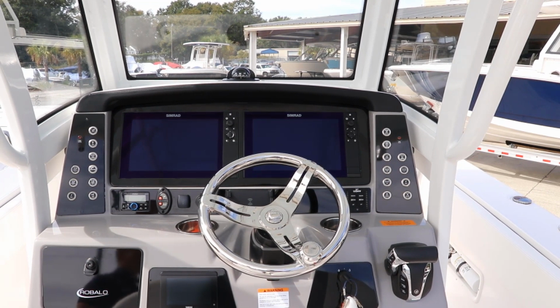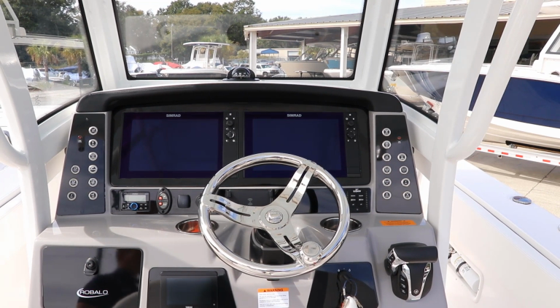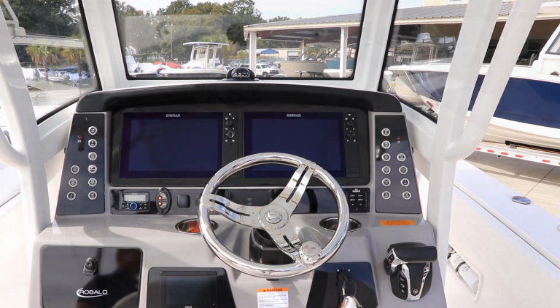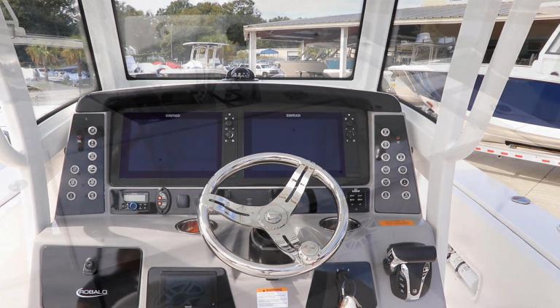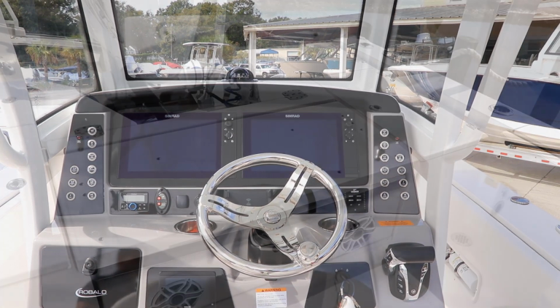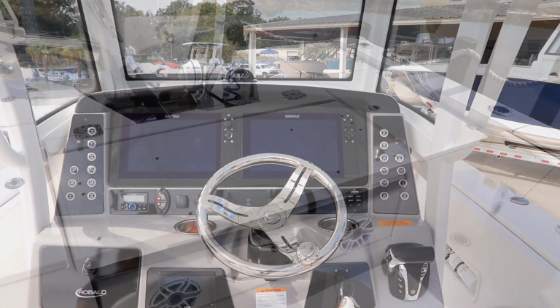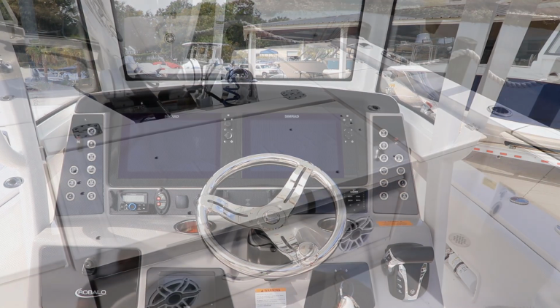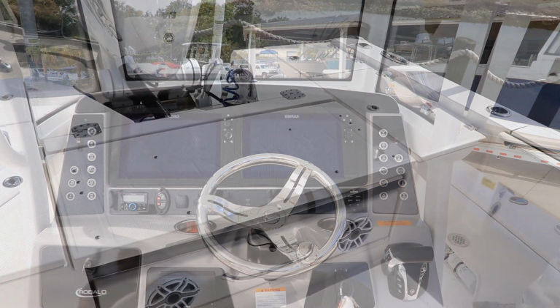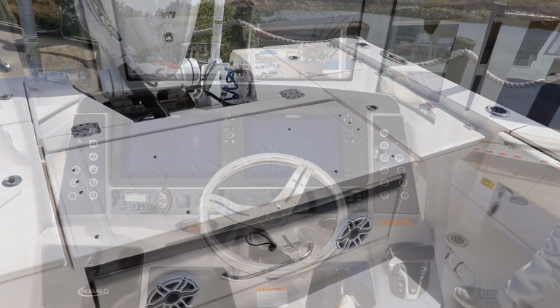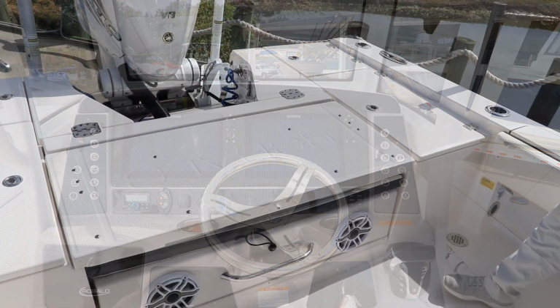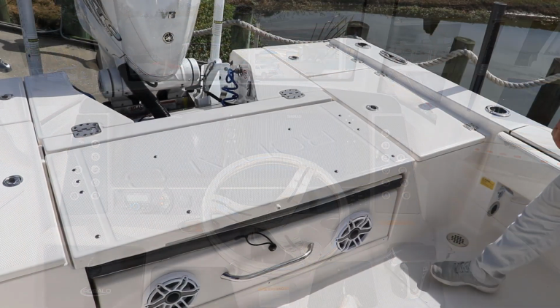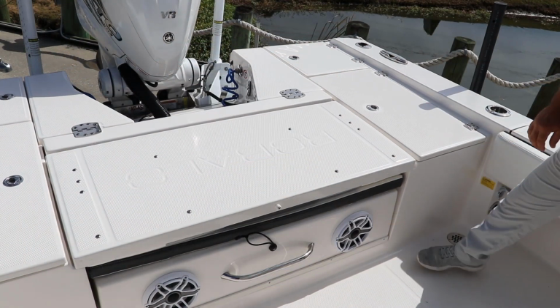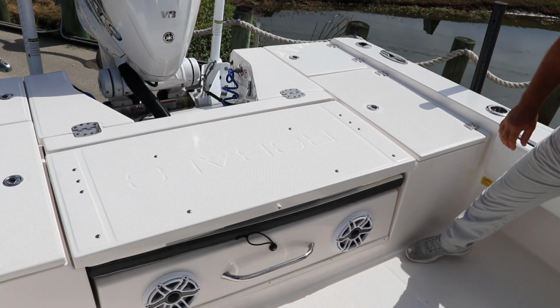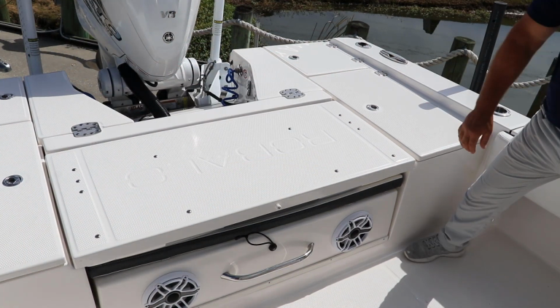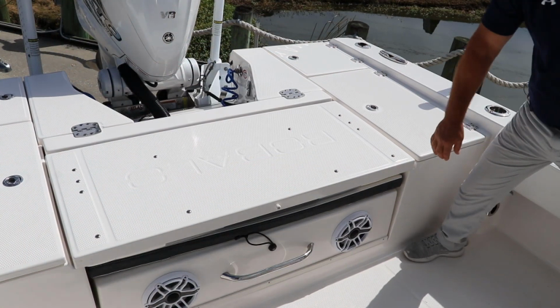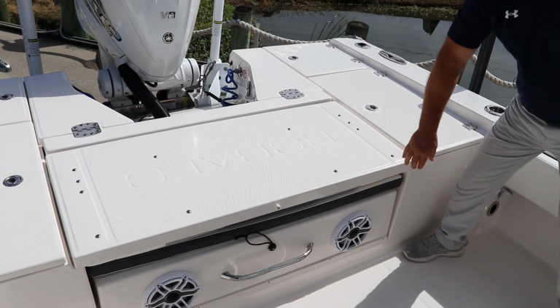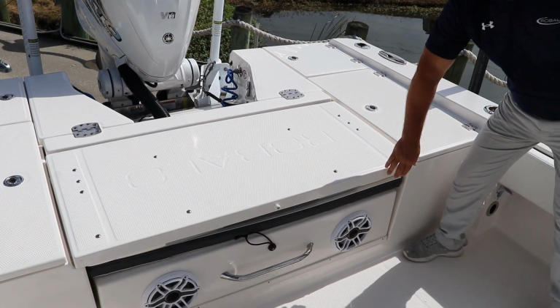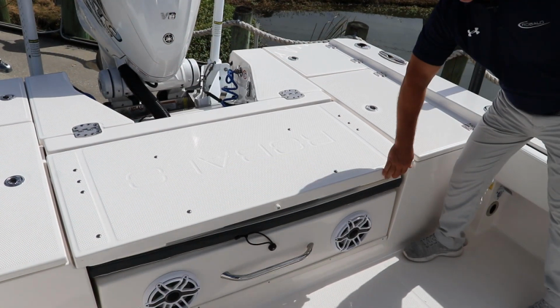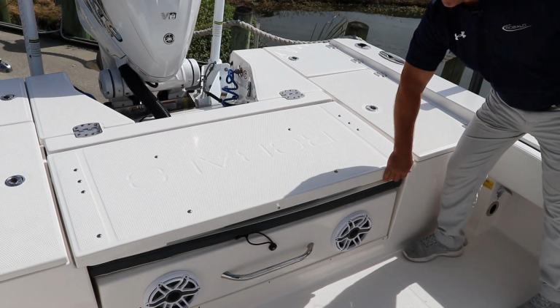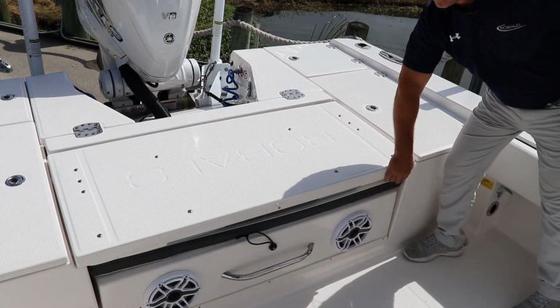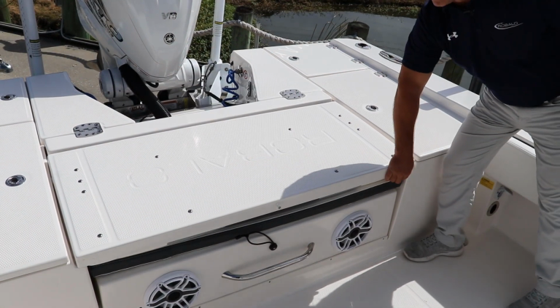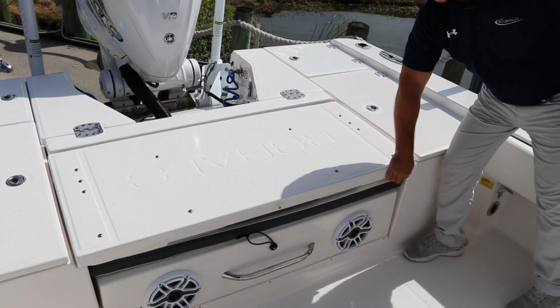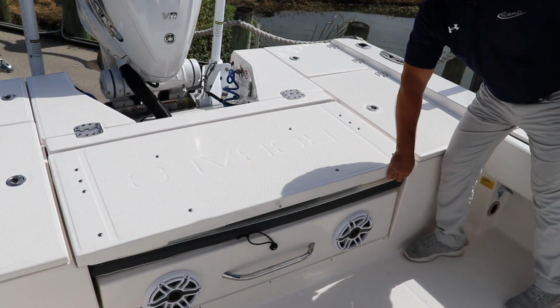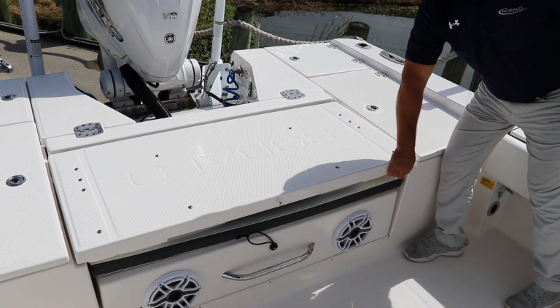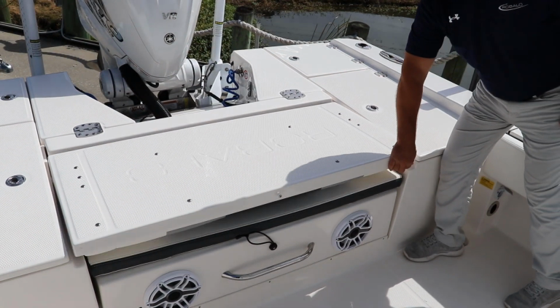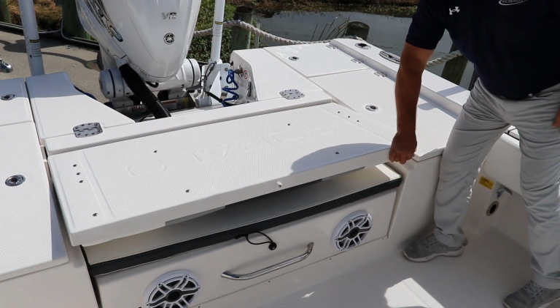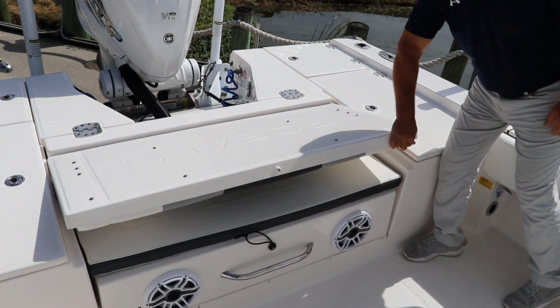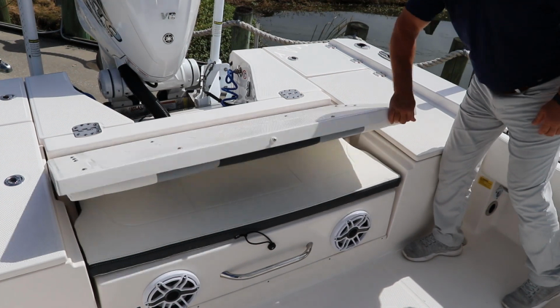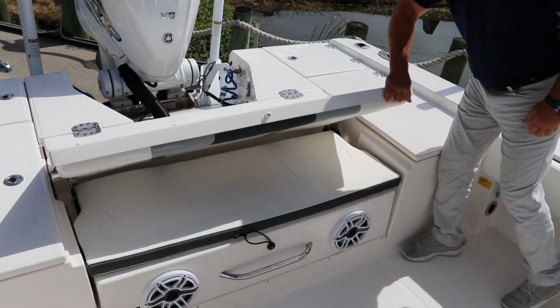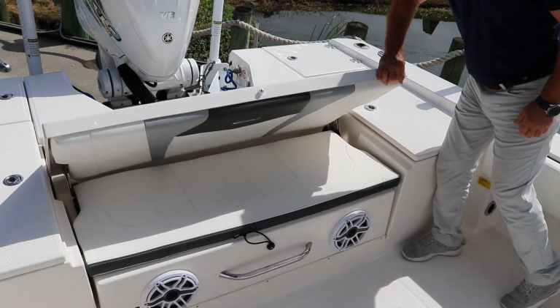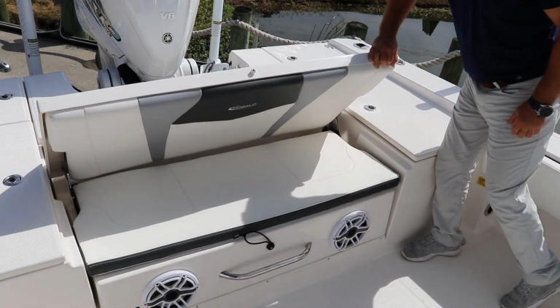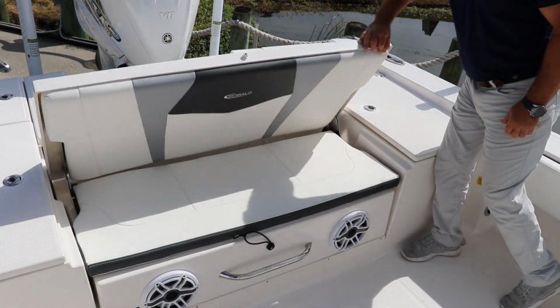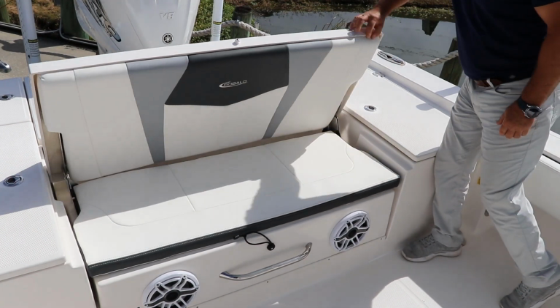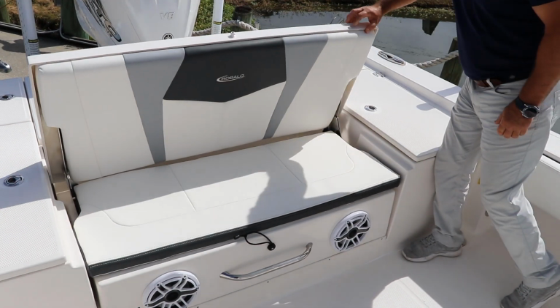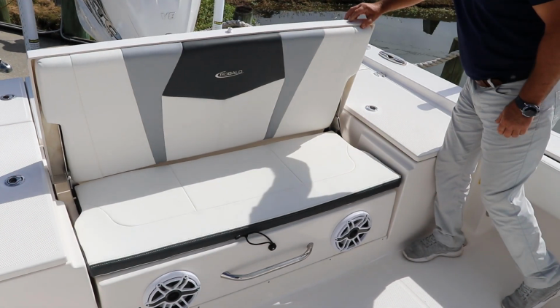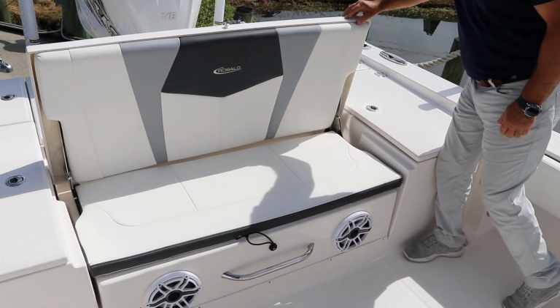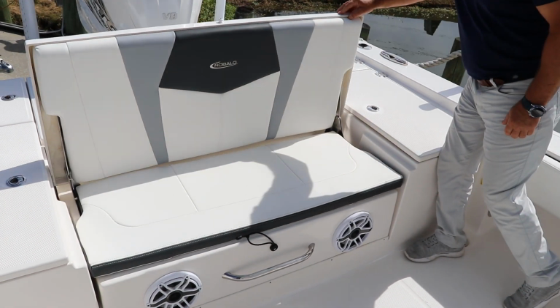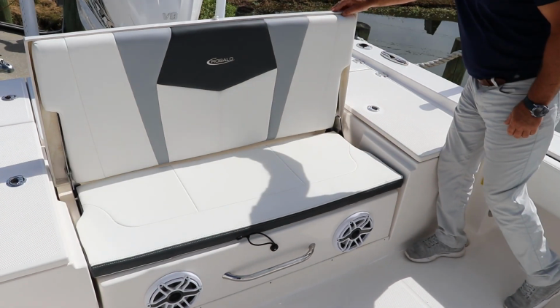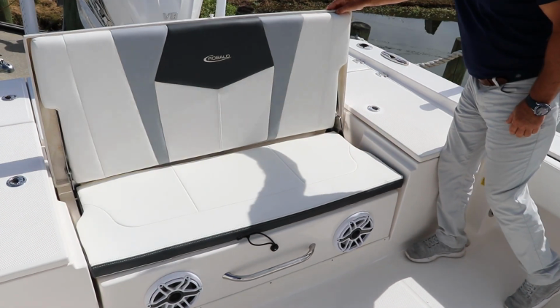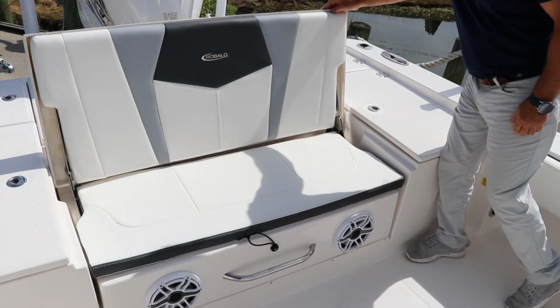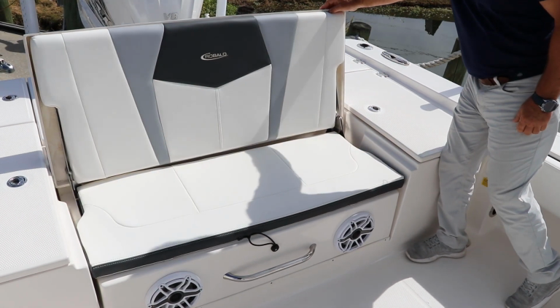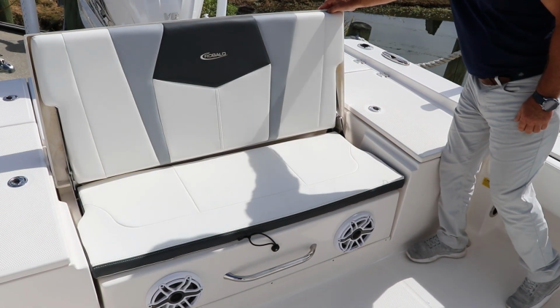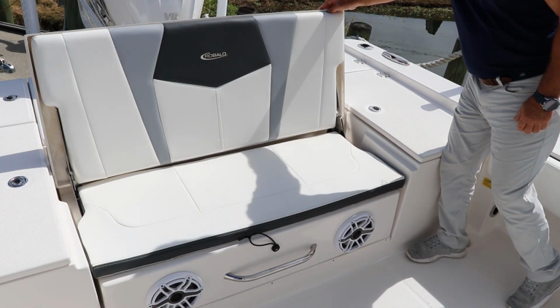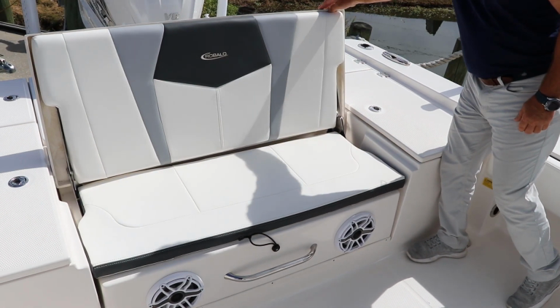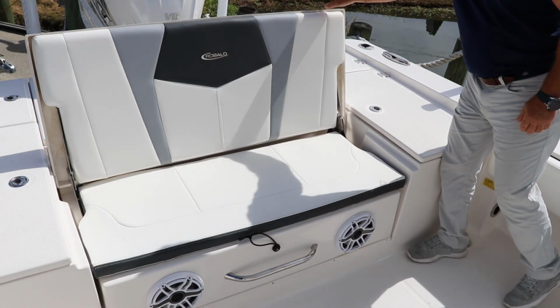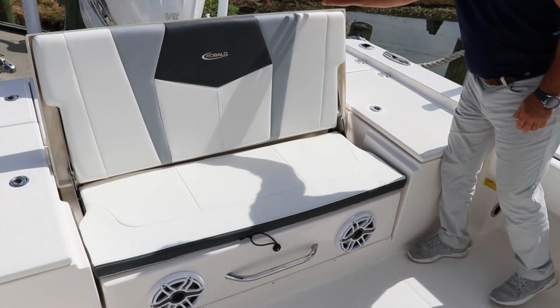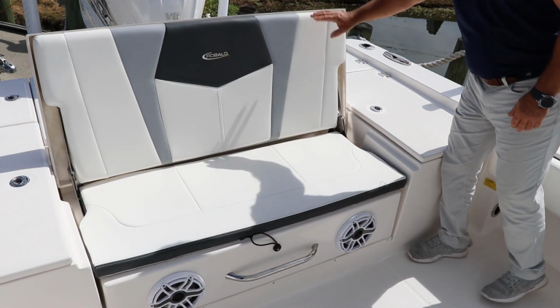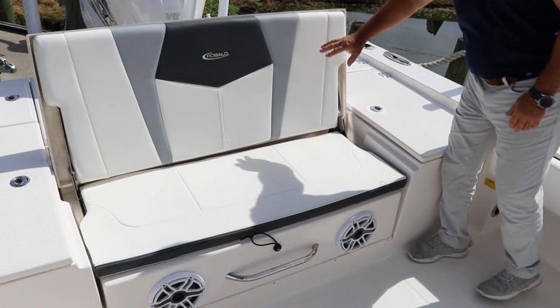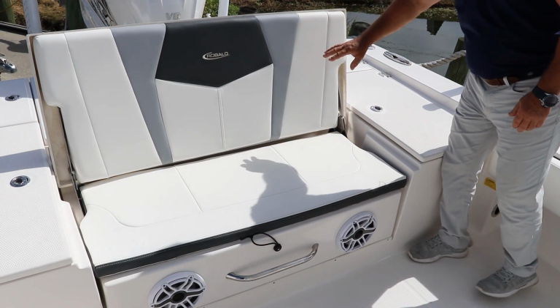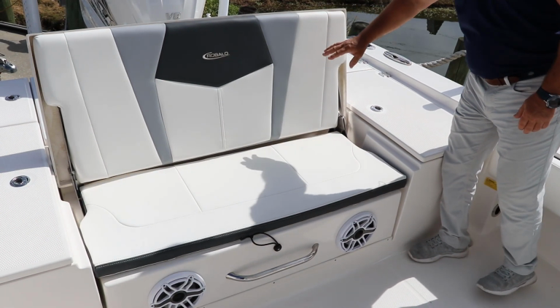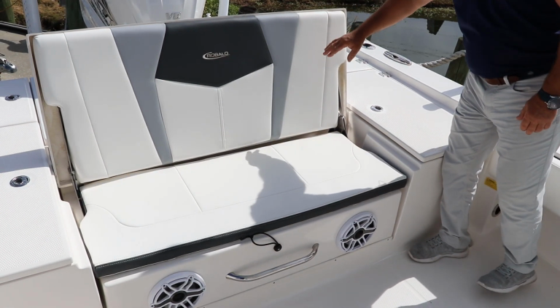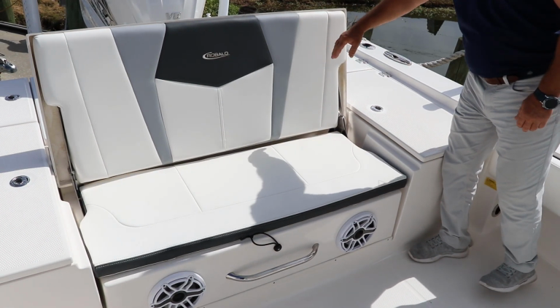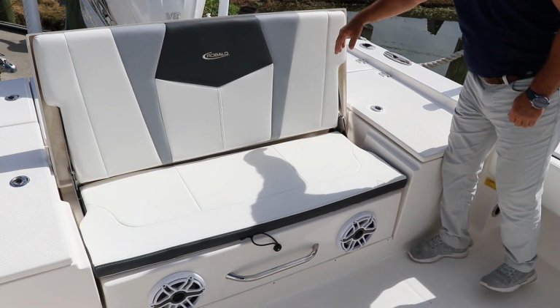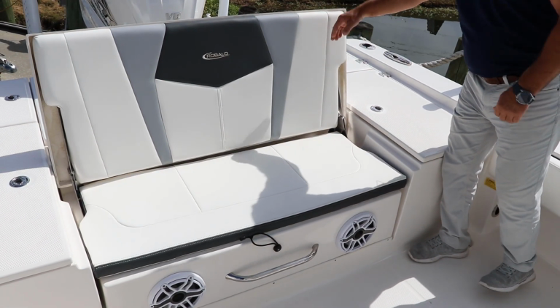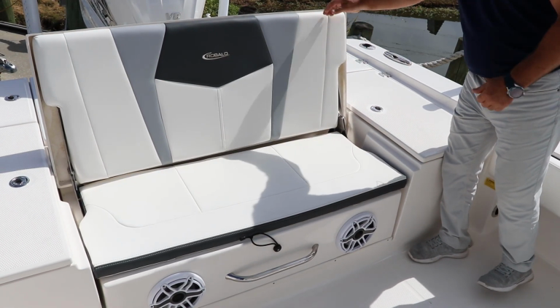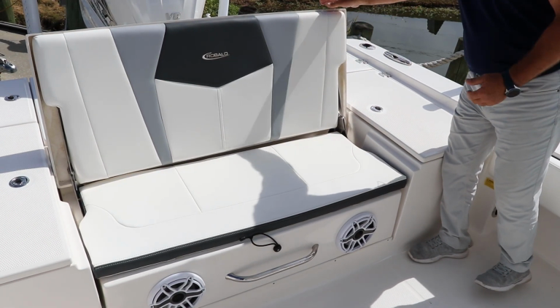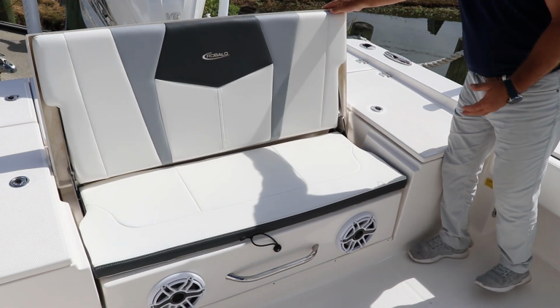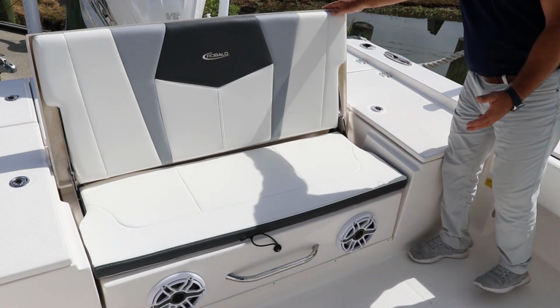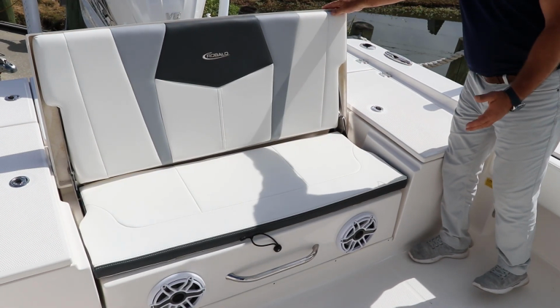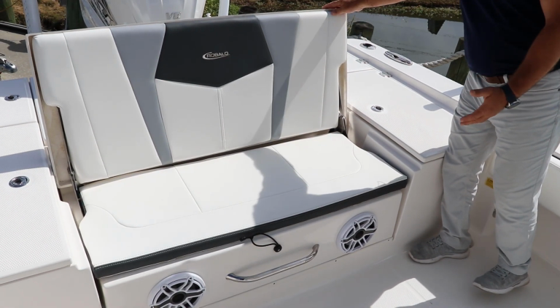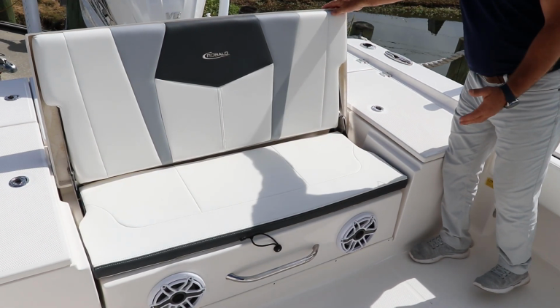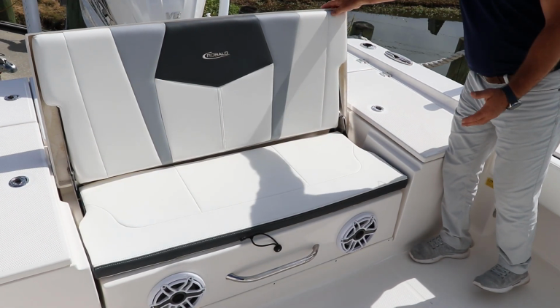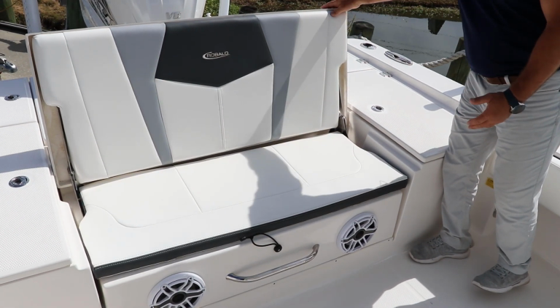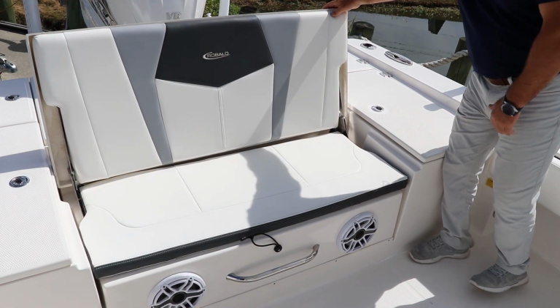Even on the back of this Cayman, the seating is luxurious — very high back, very comfortable.